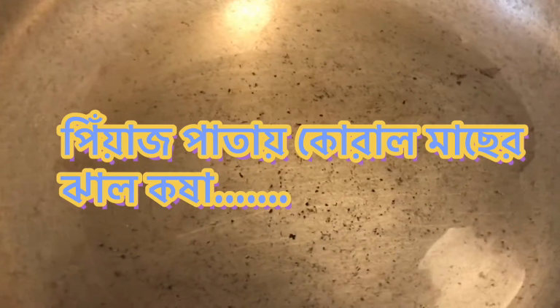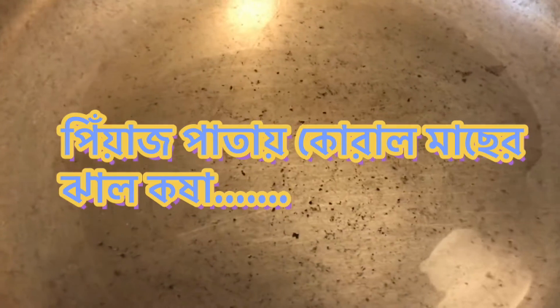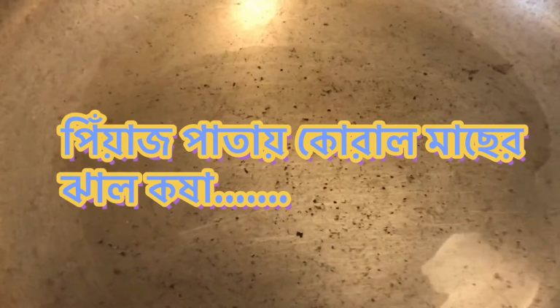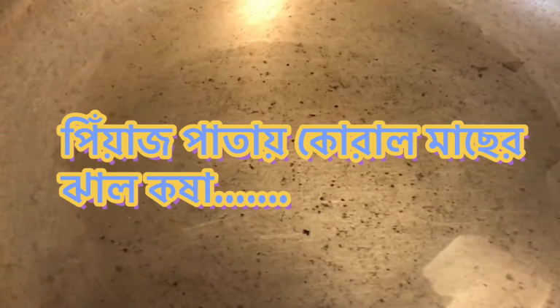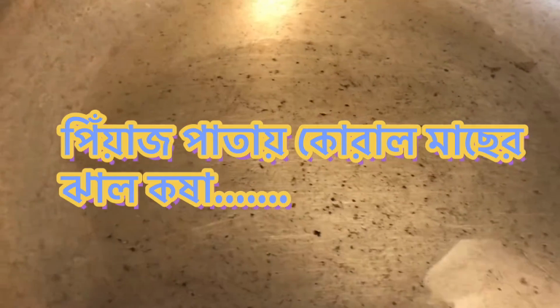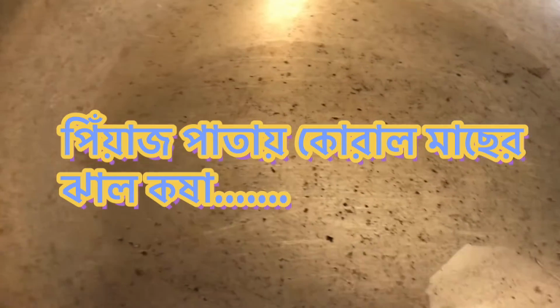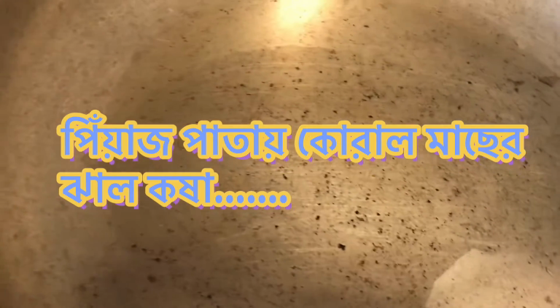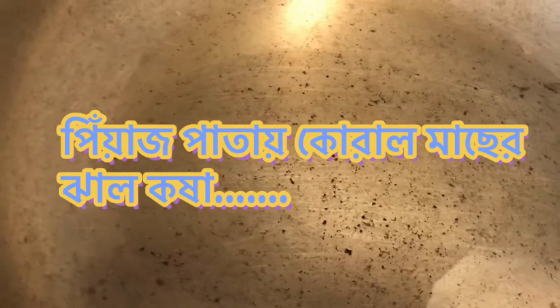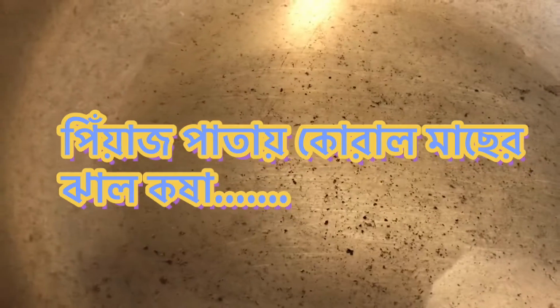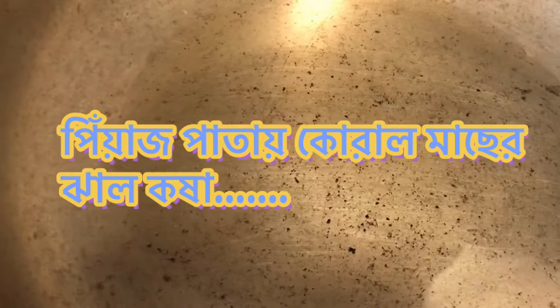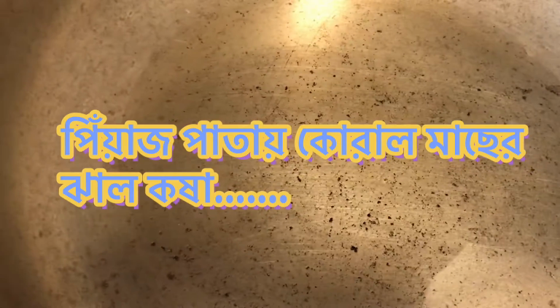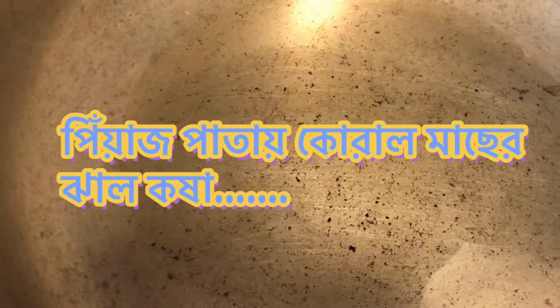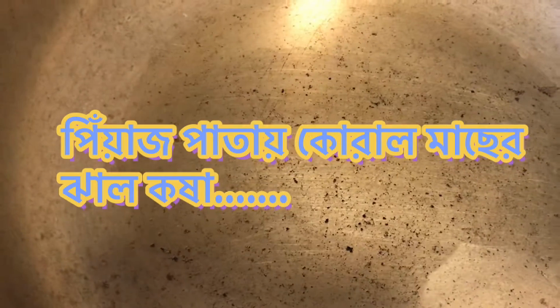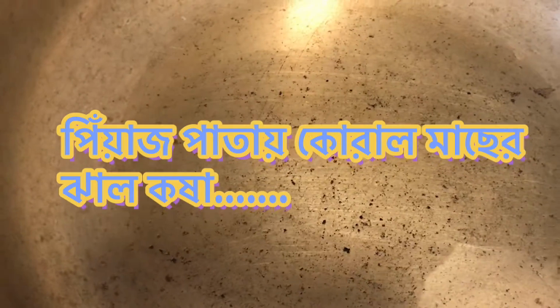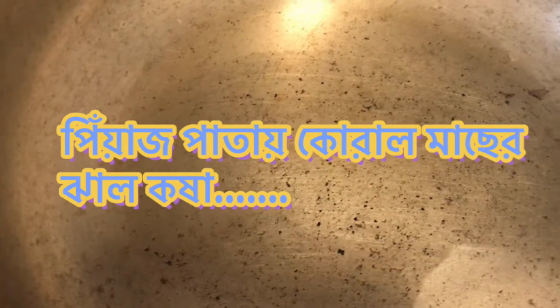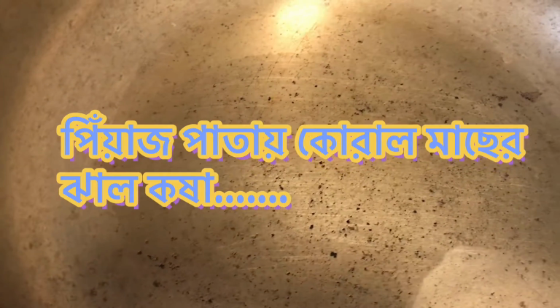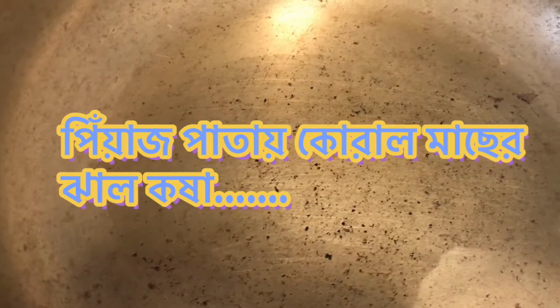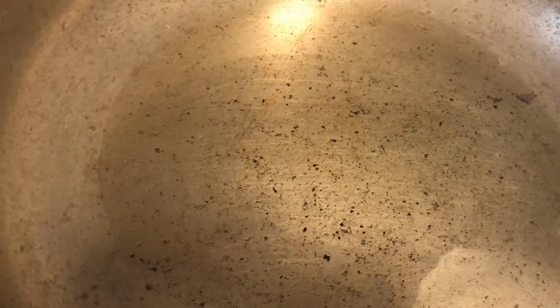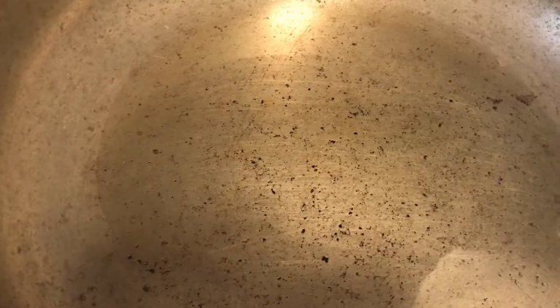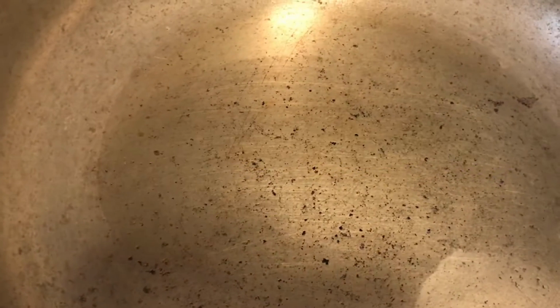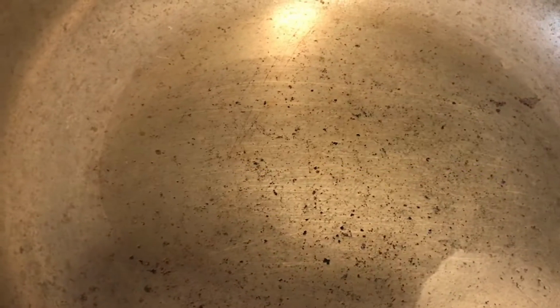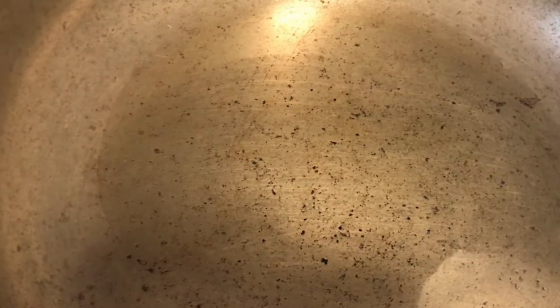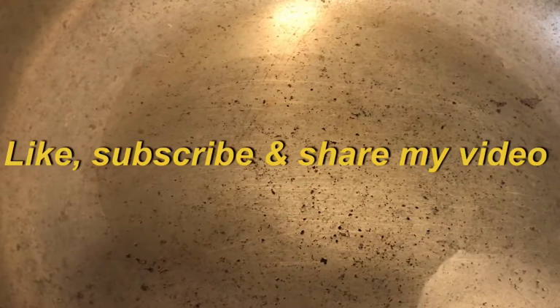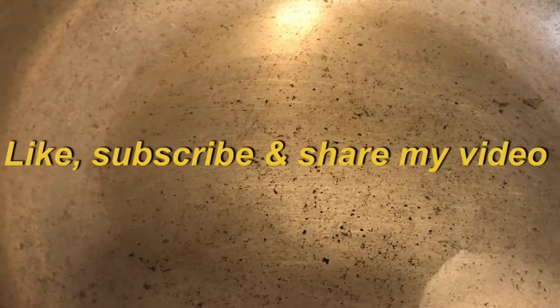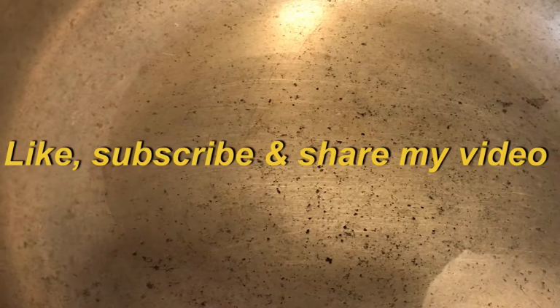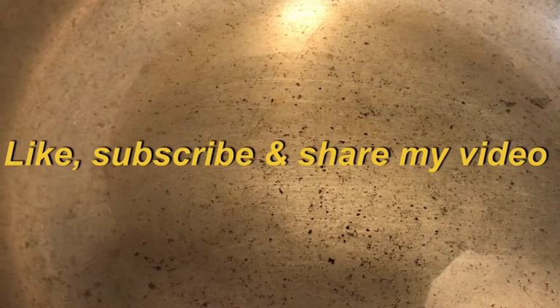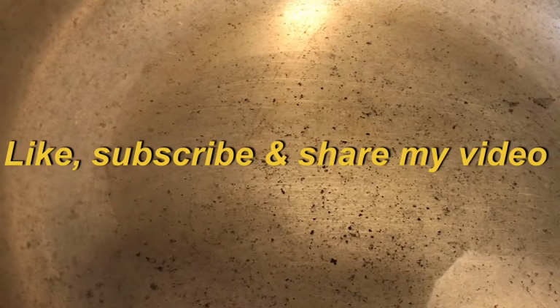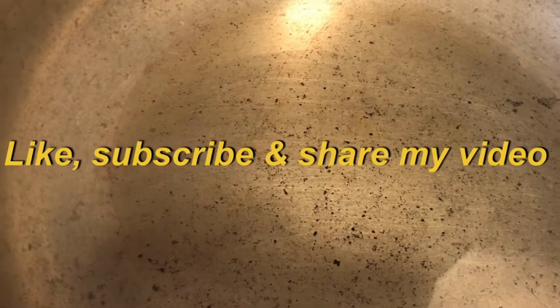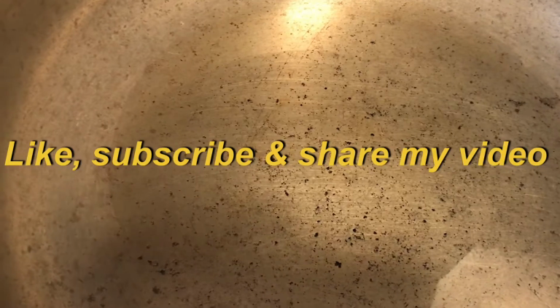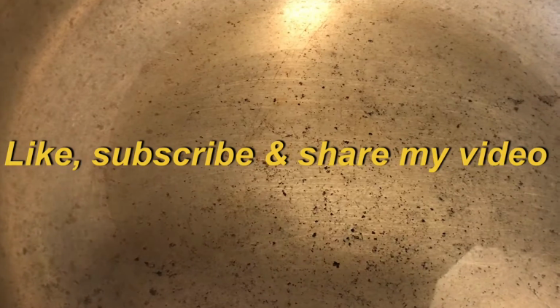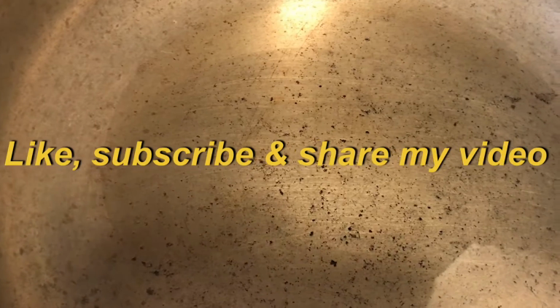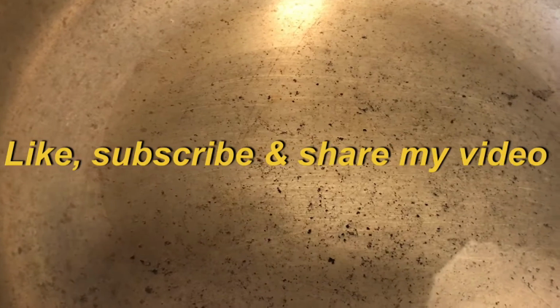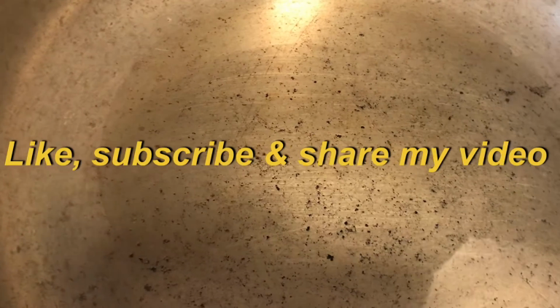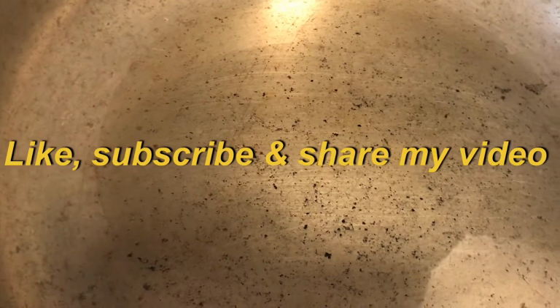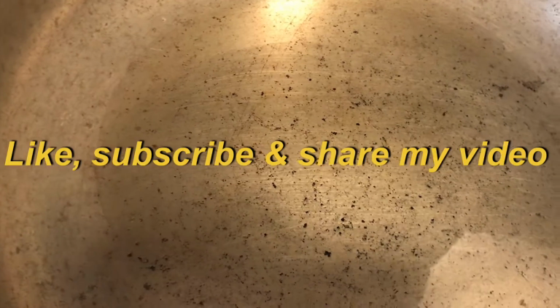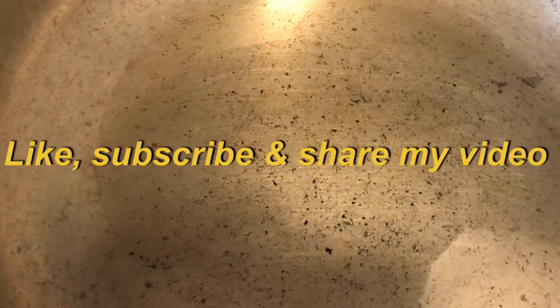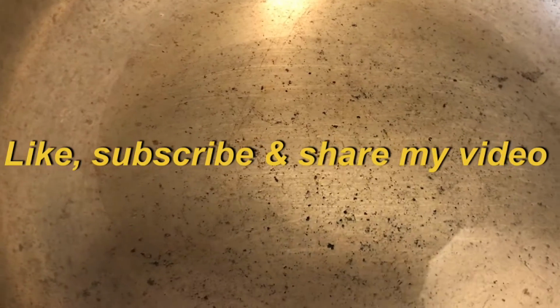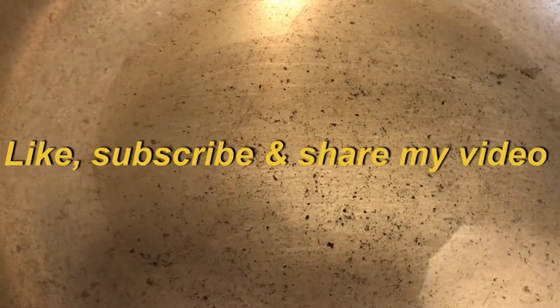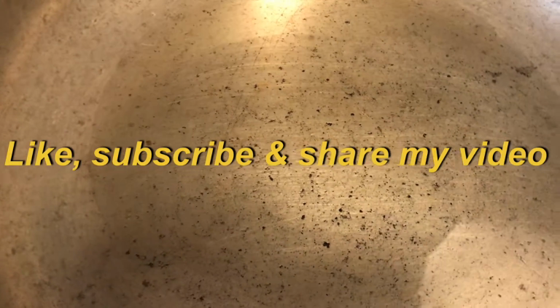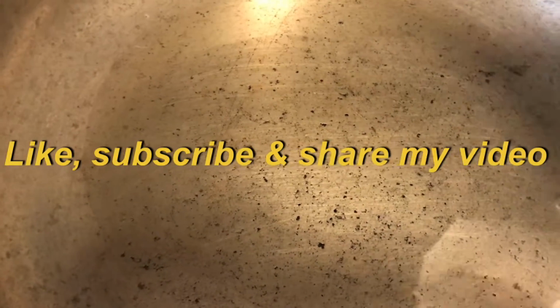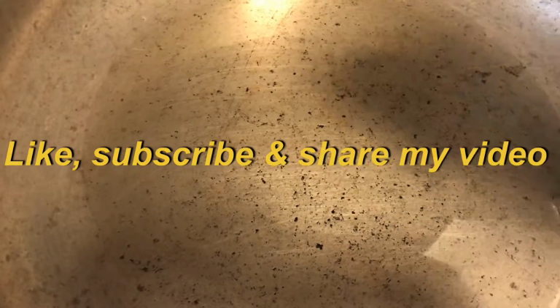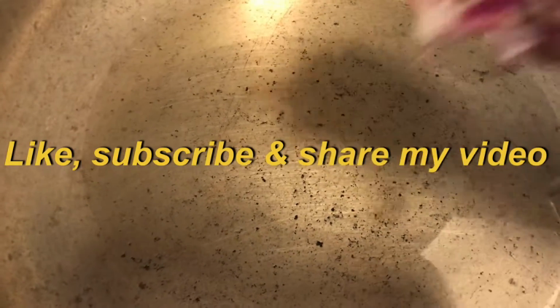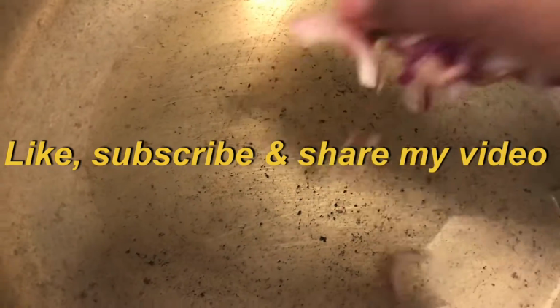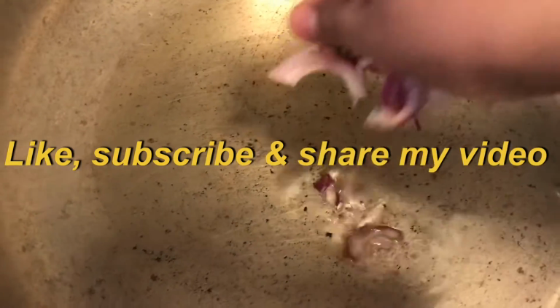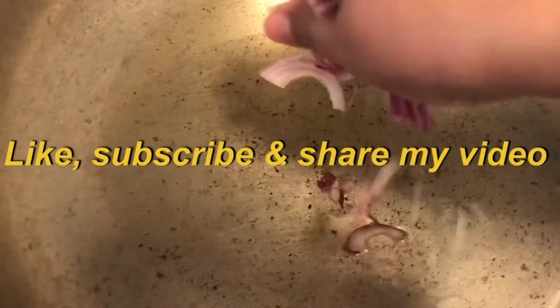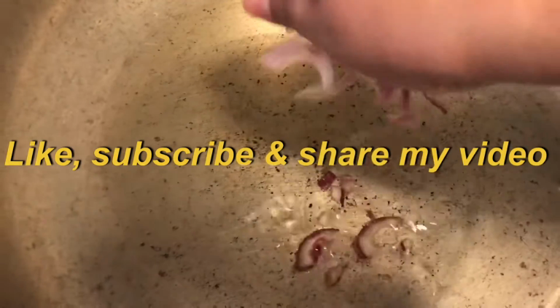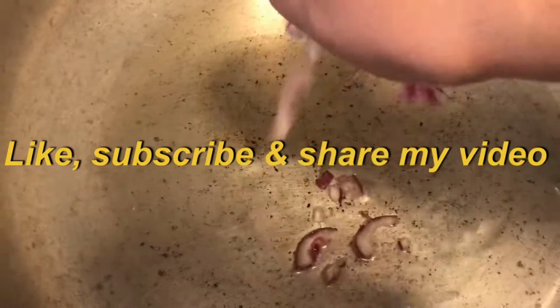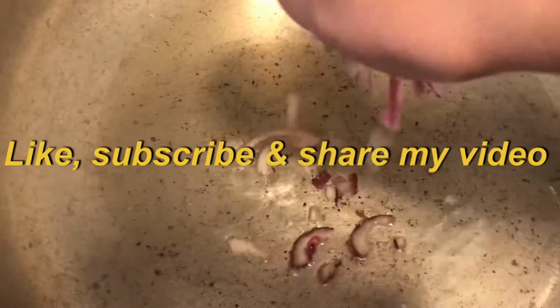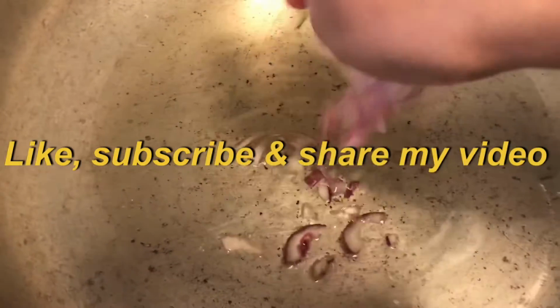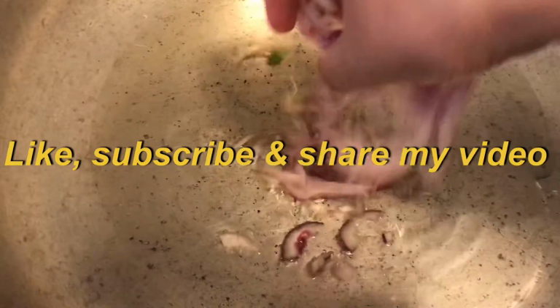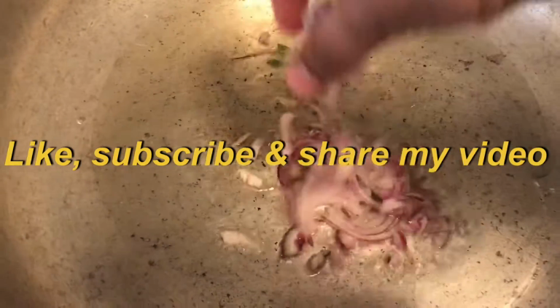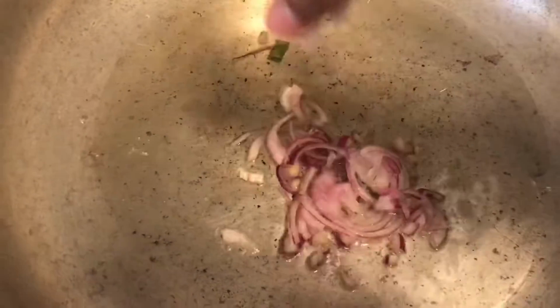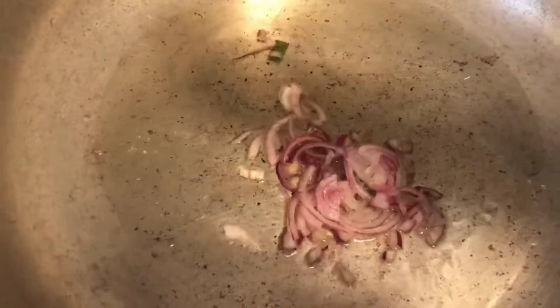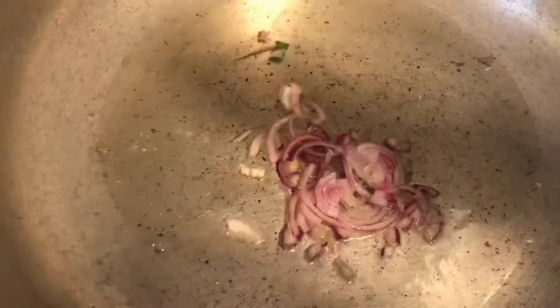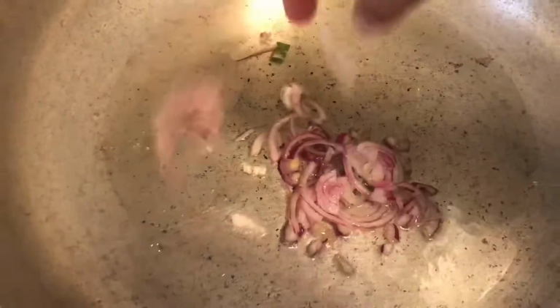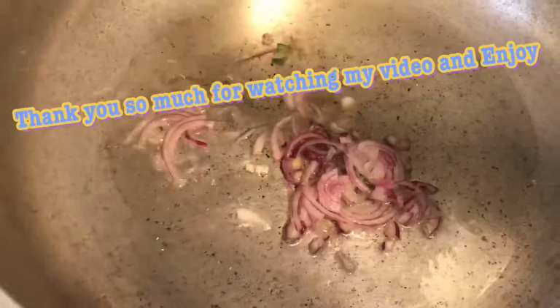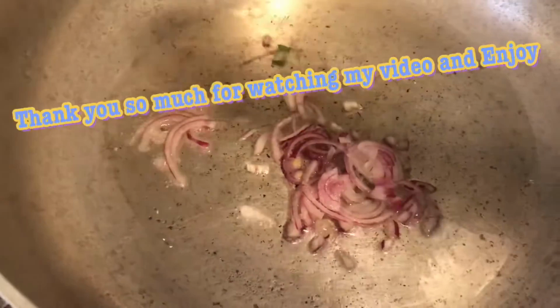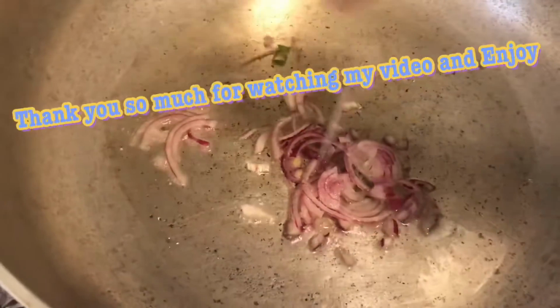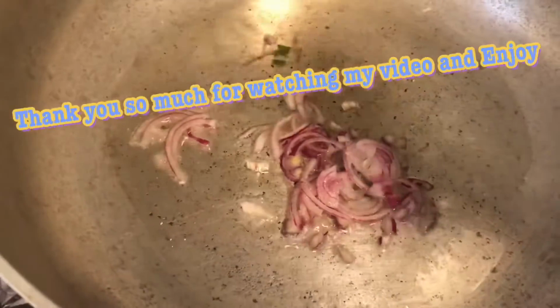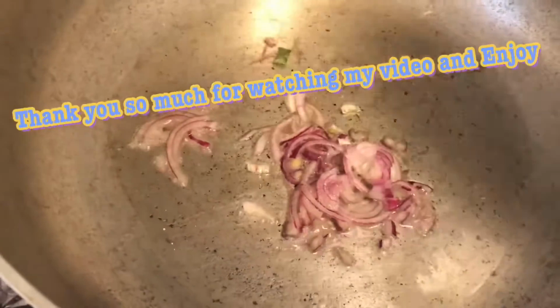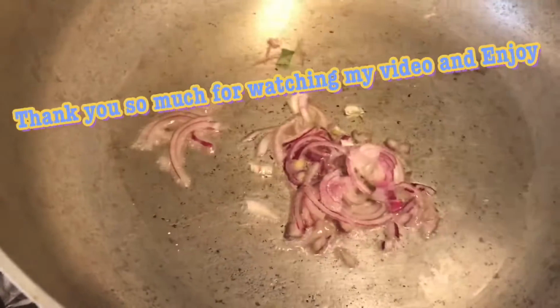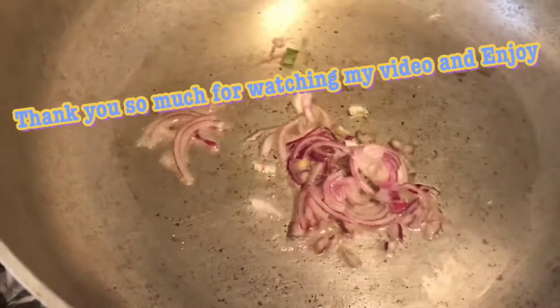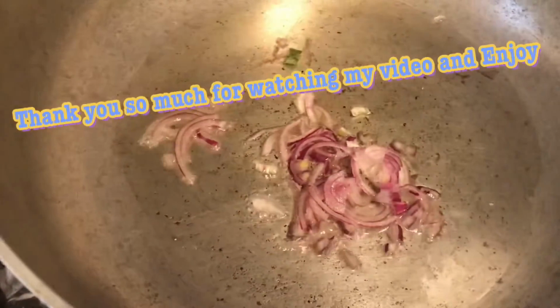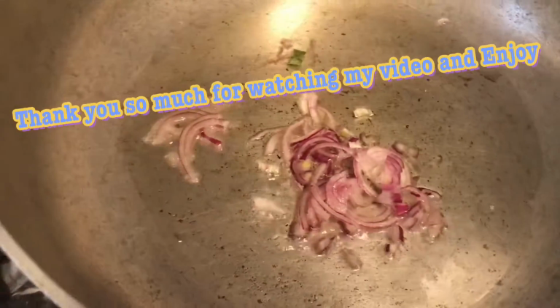Assalamualaikum, hello friends and family, welcome back to my channel Travel and Cook with Reduce Lifestyle.